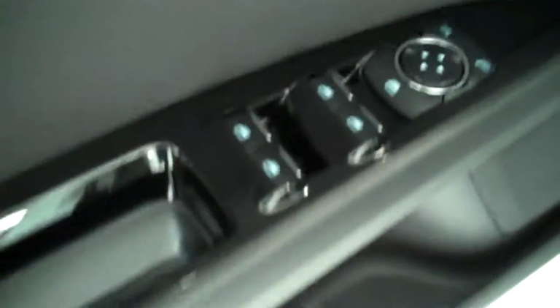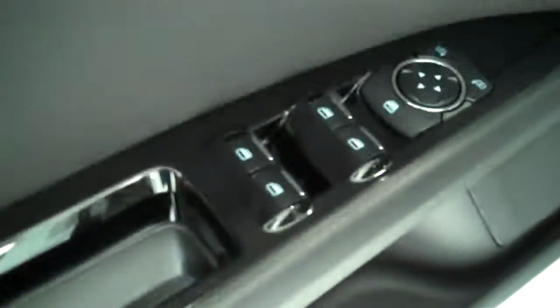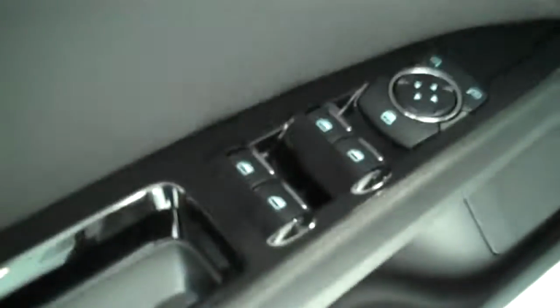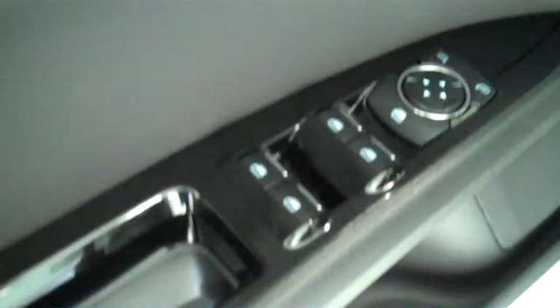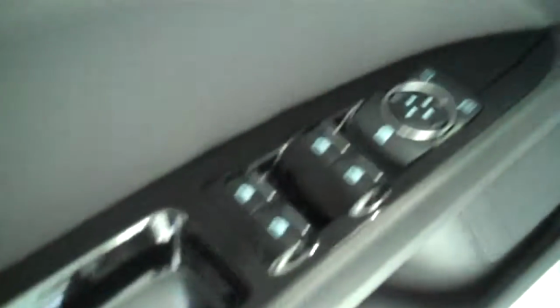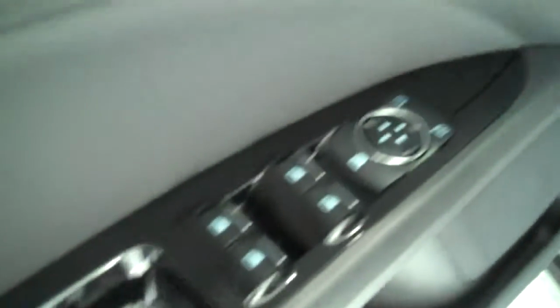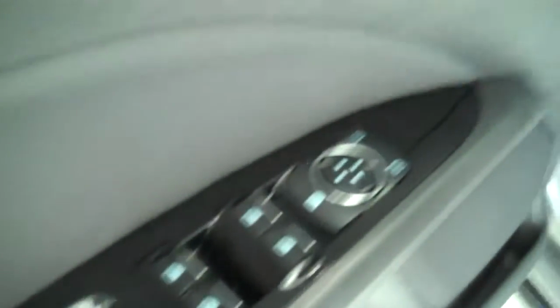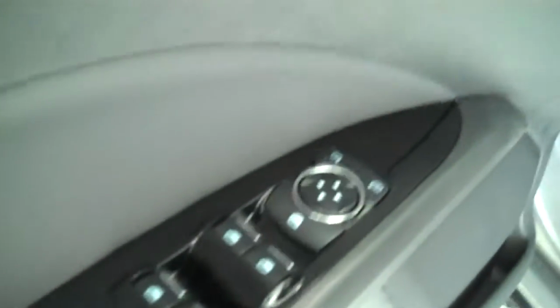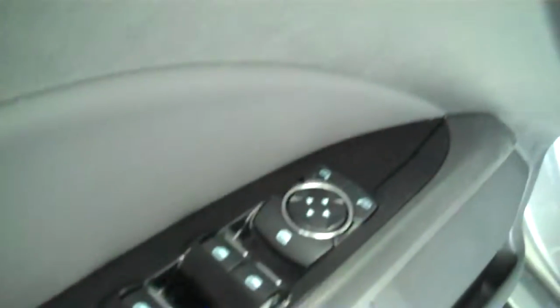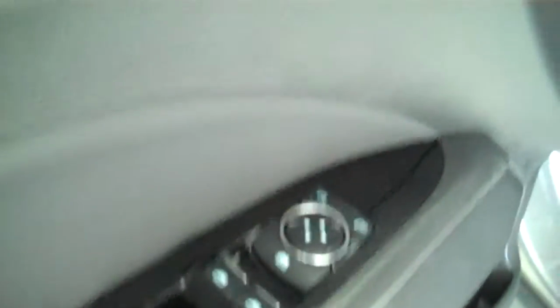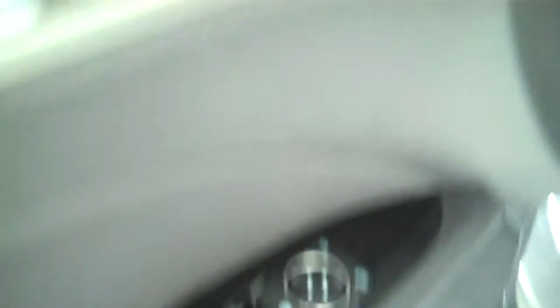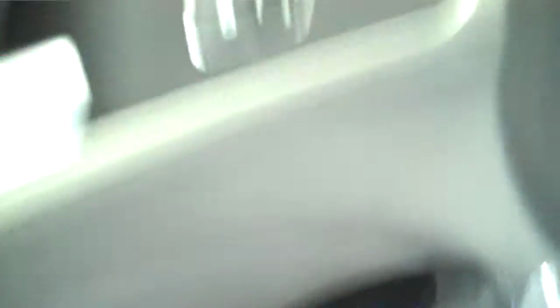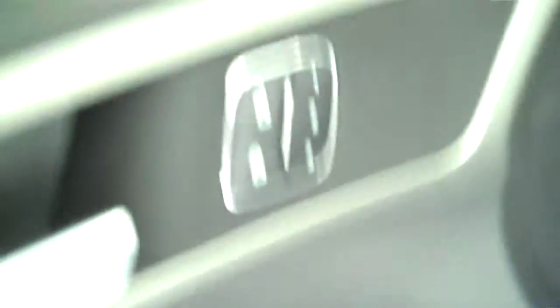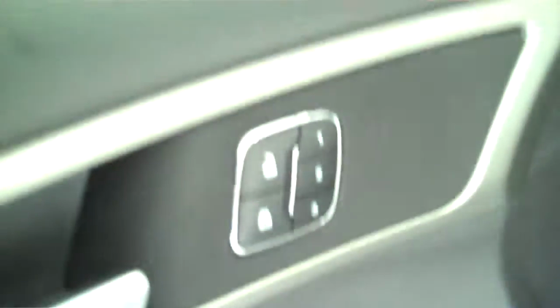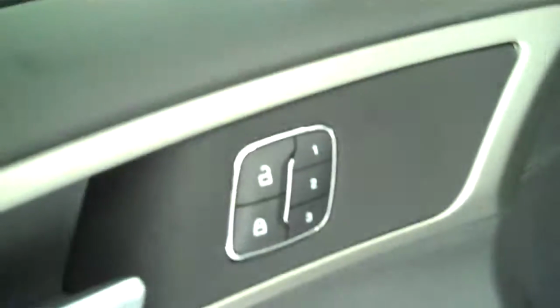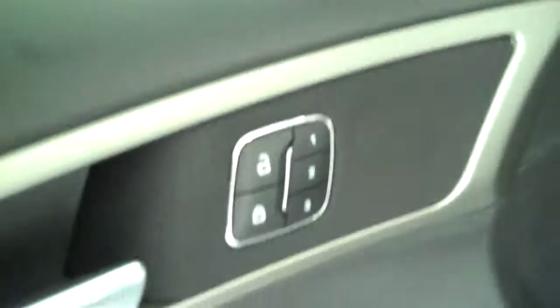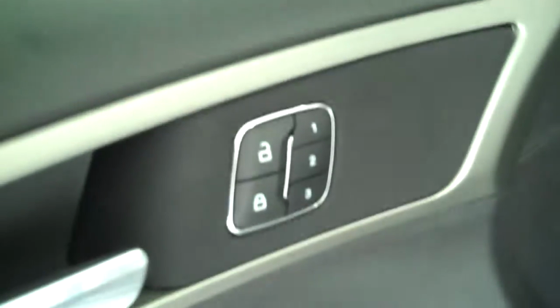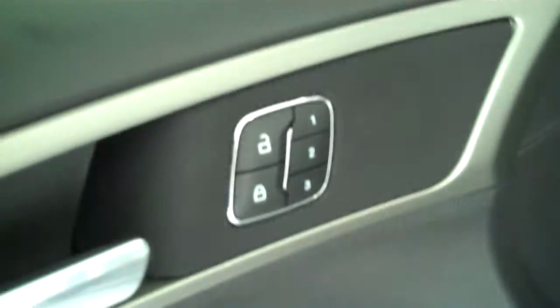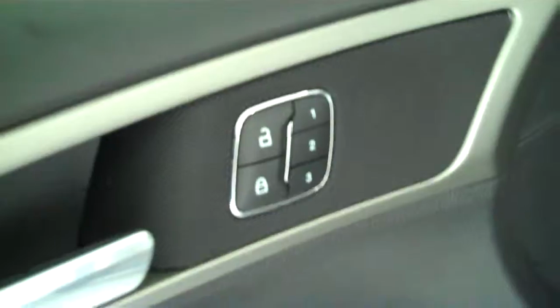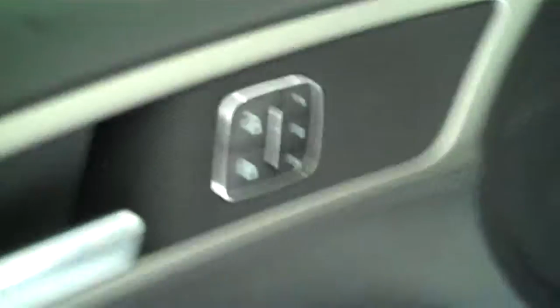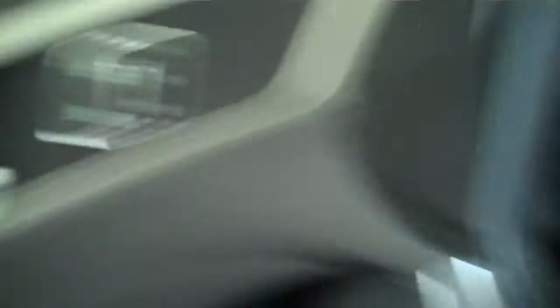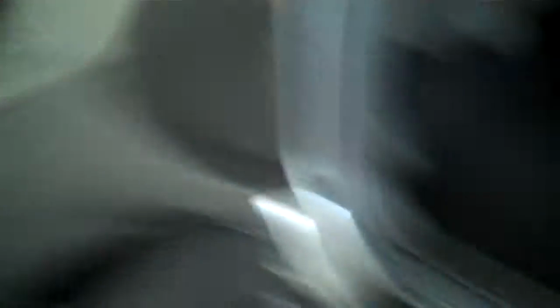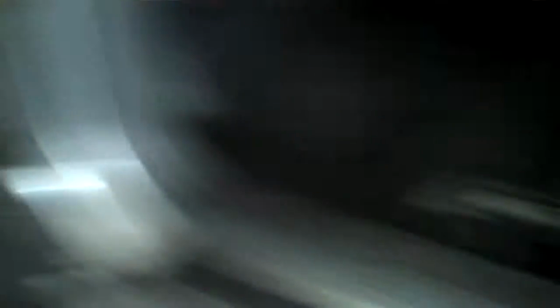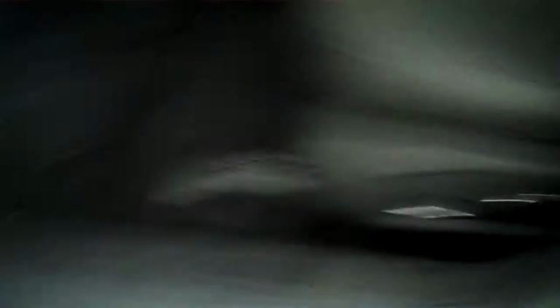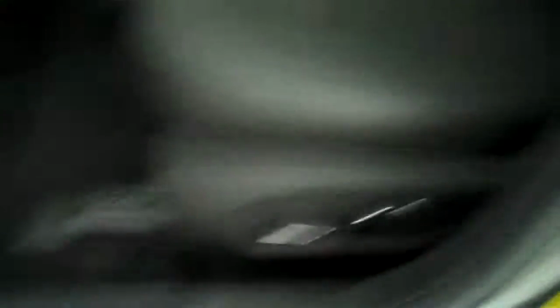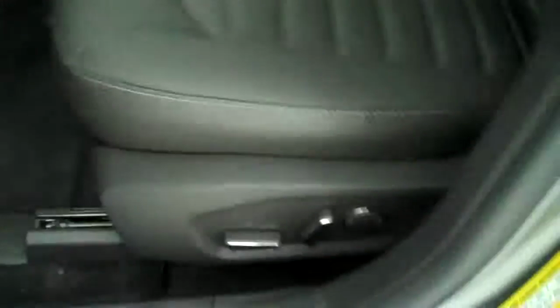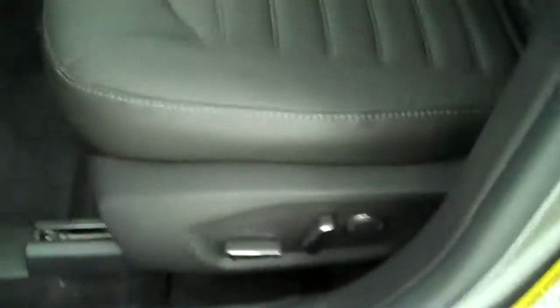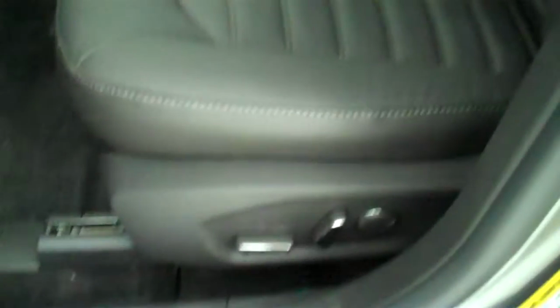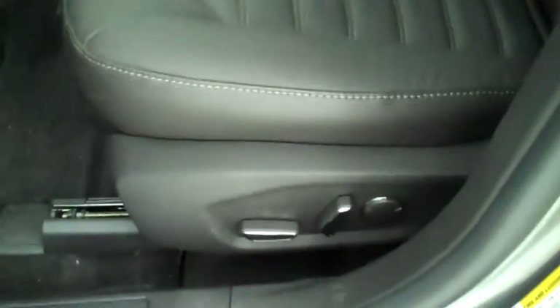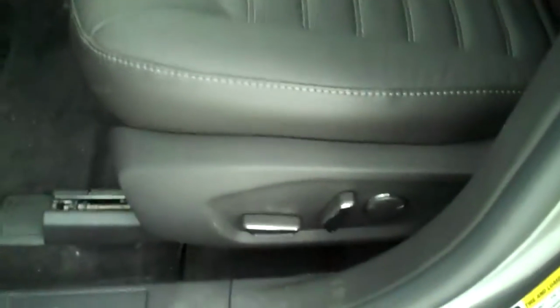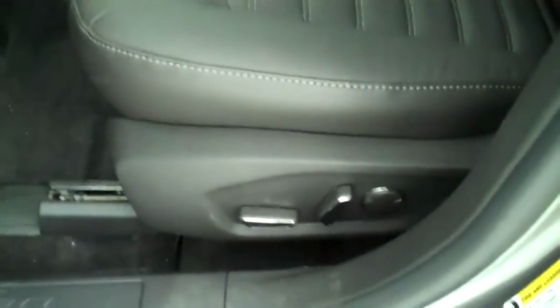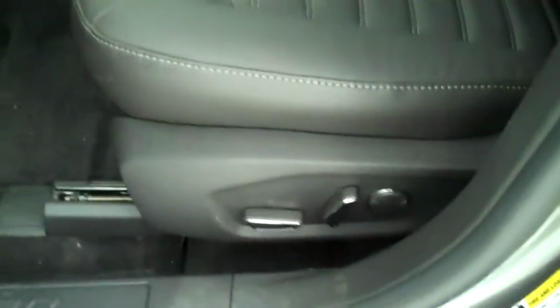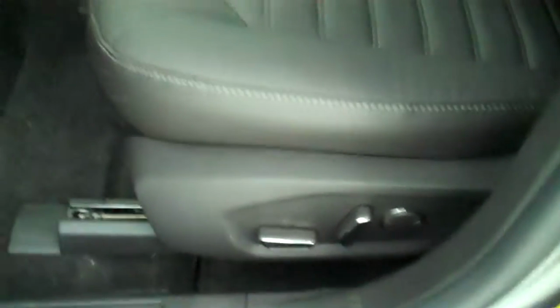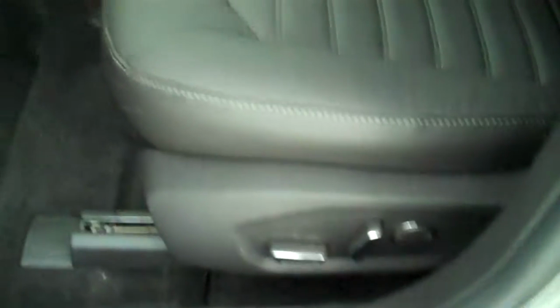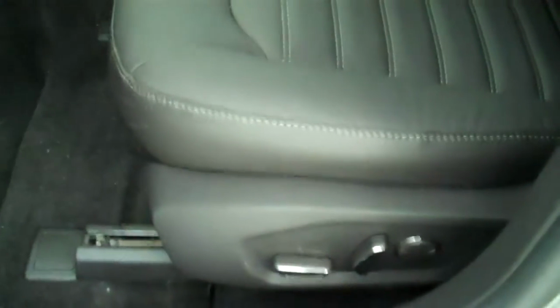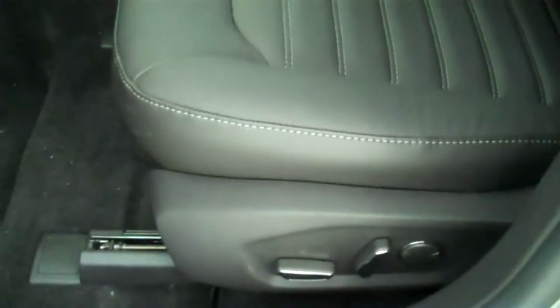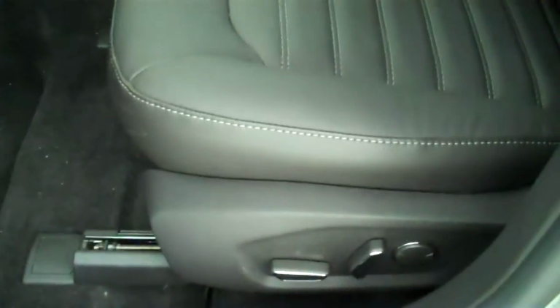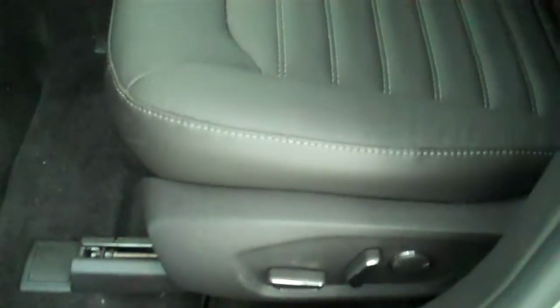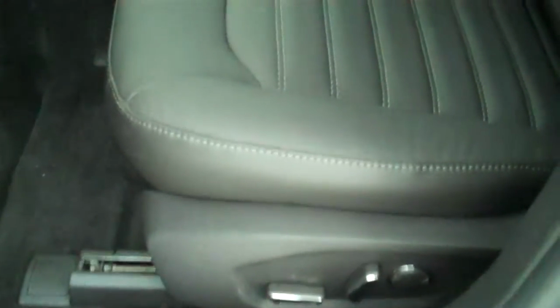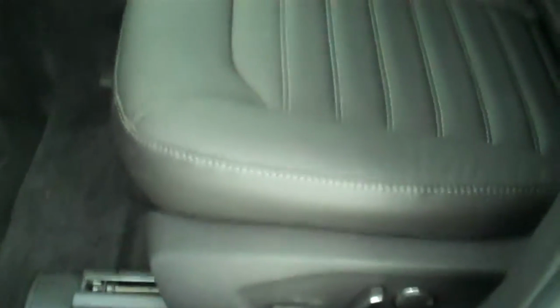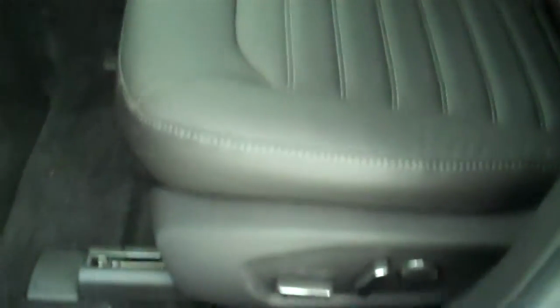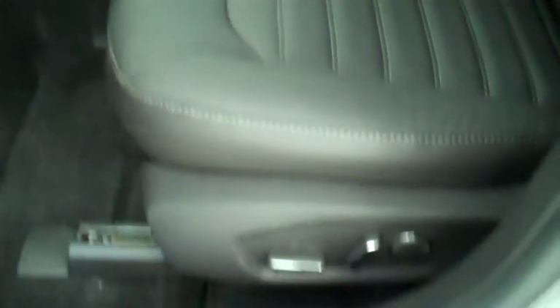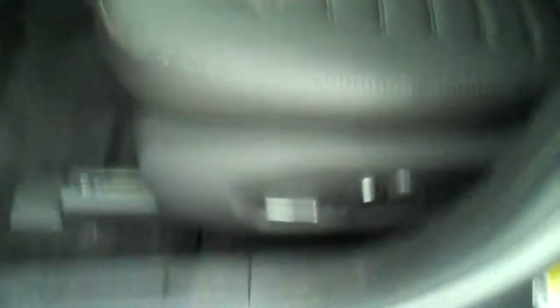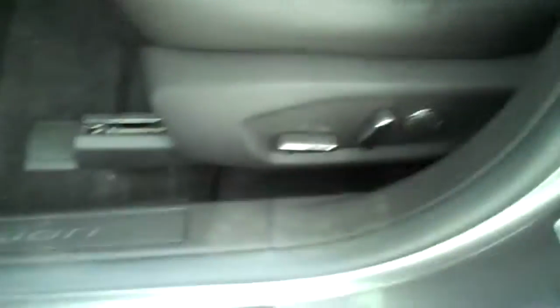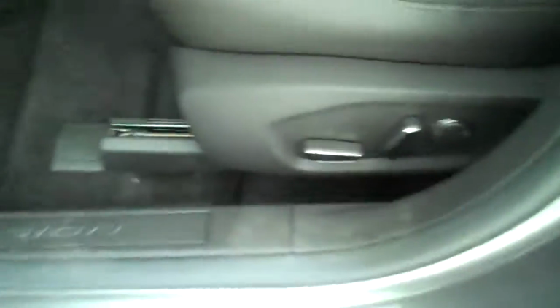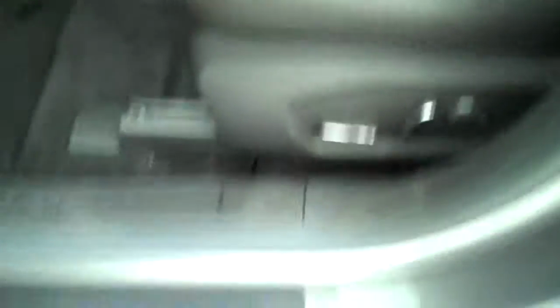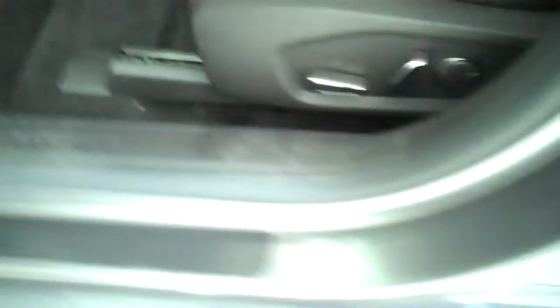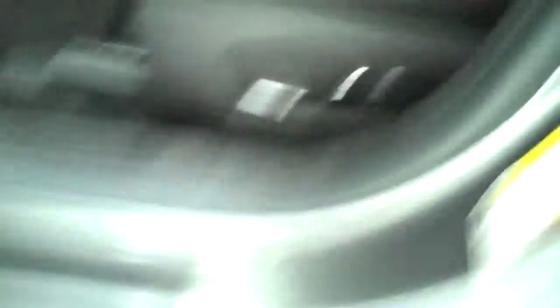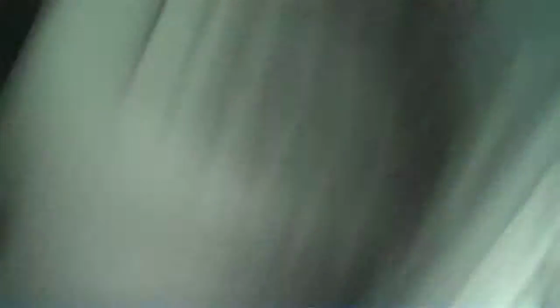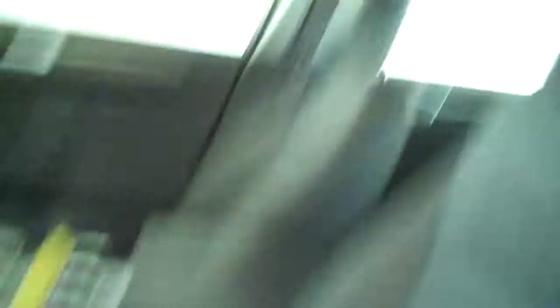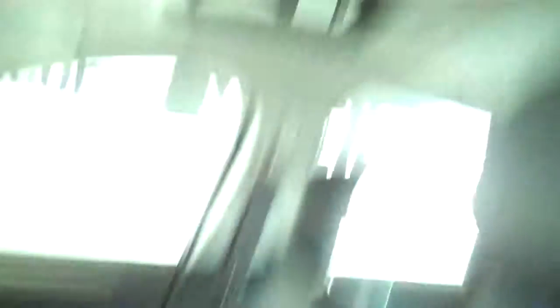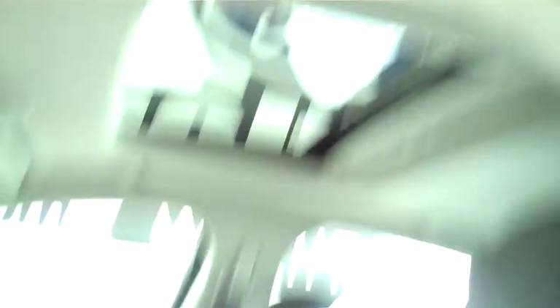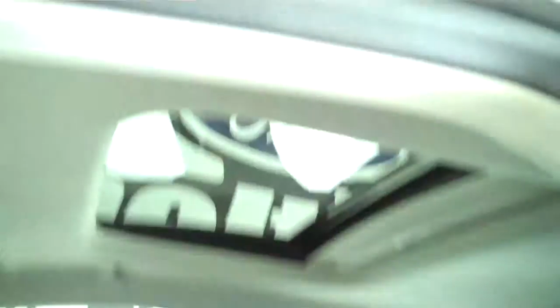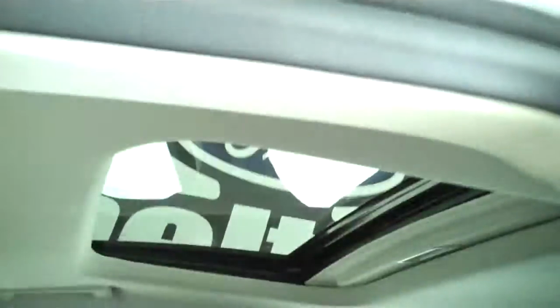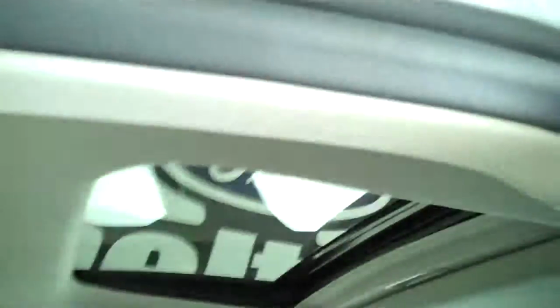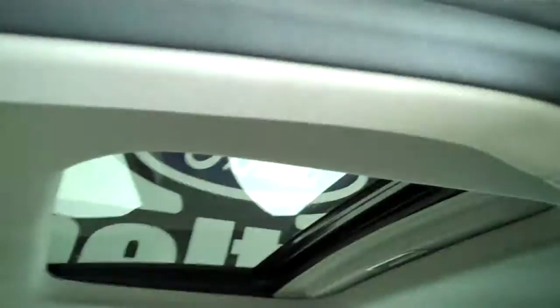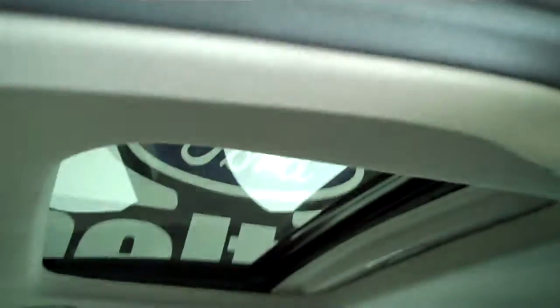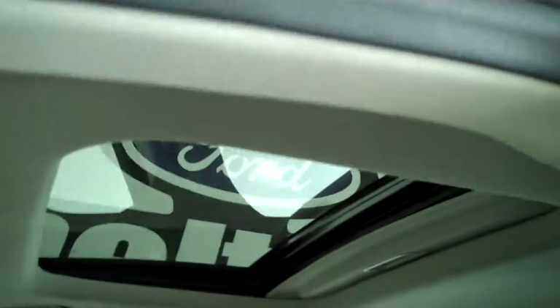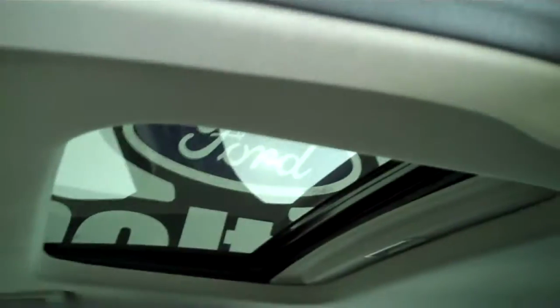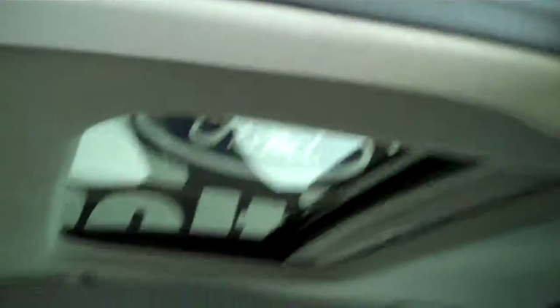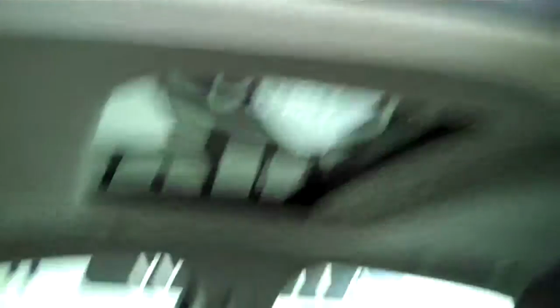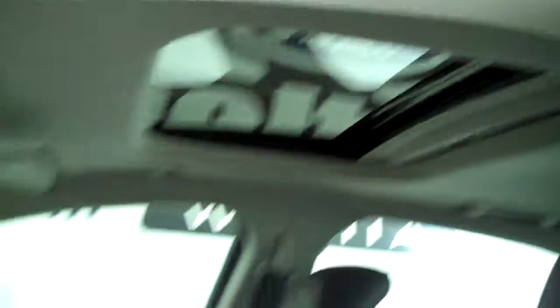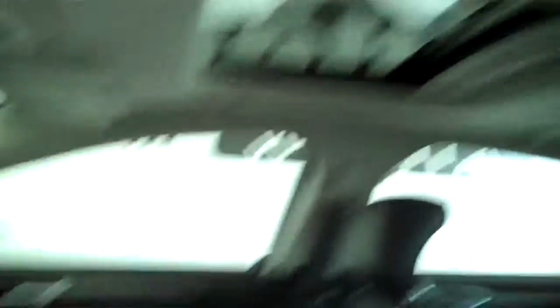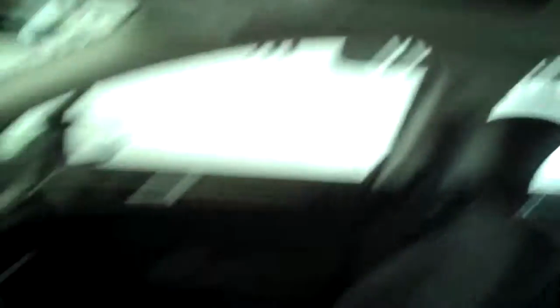It has power windows, power mirrors, power door locks, has power seats on both sides, has a power electric moonroof.